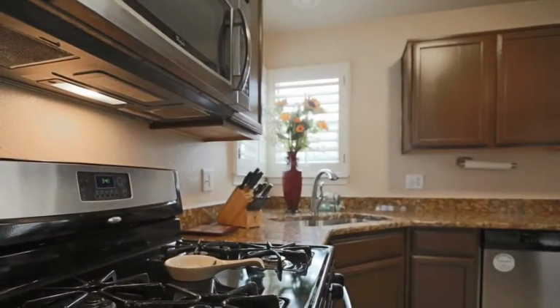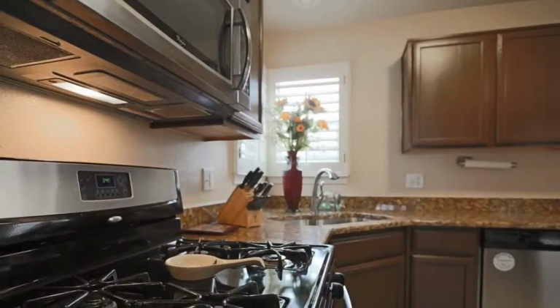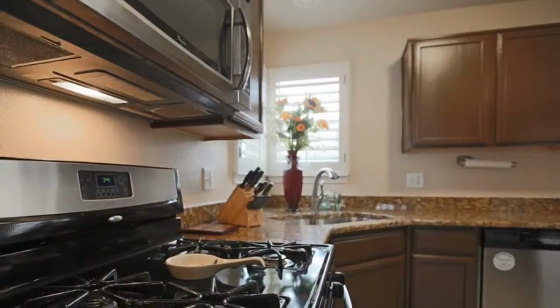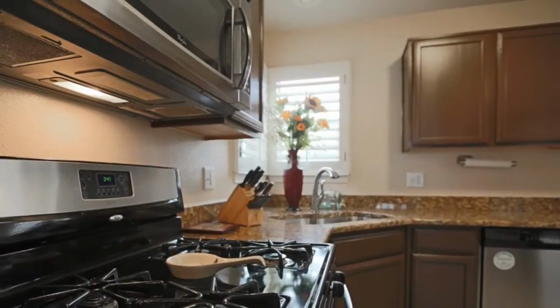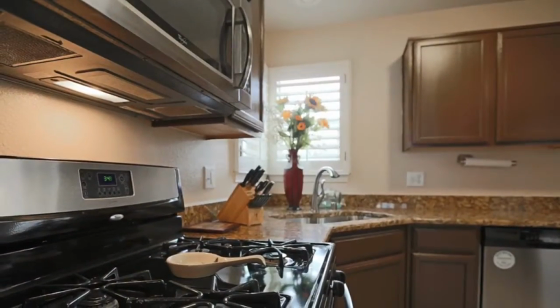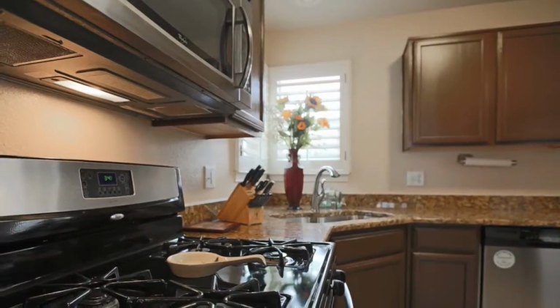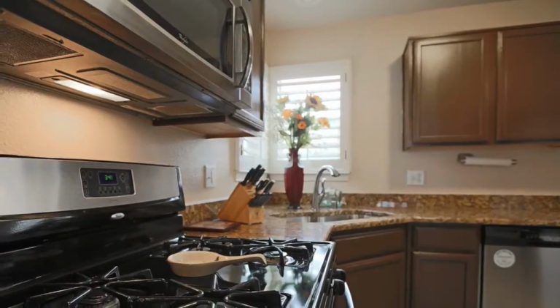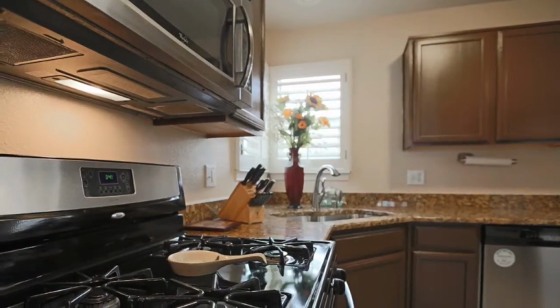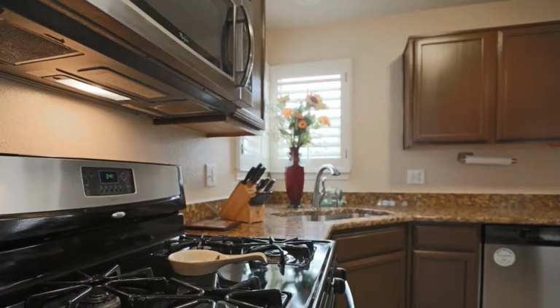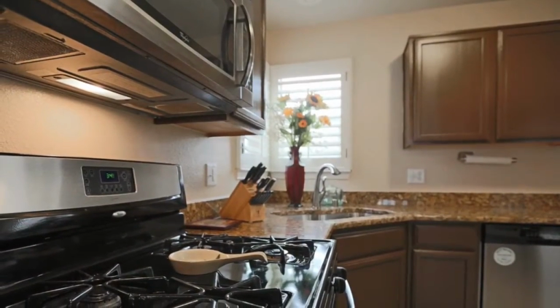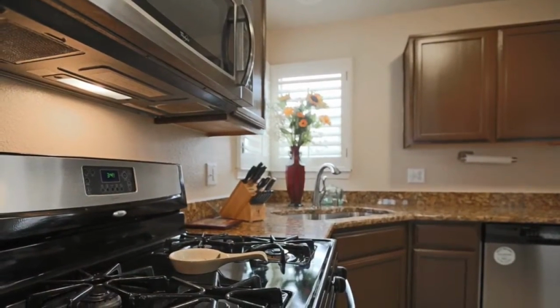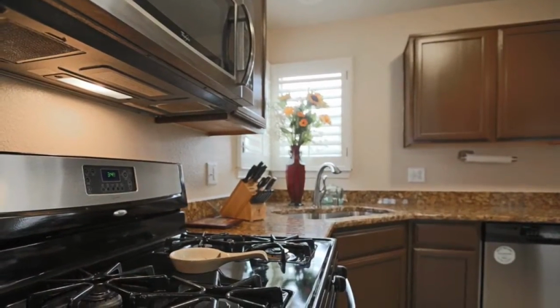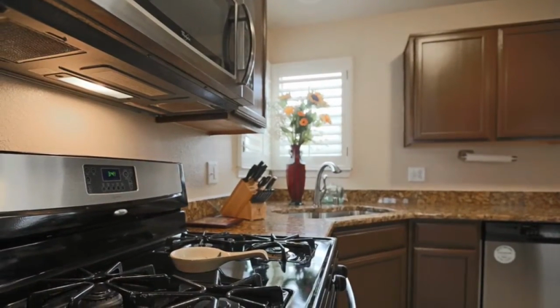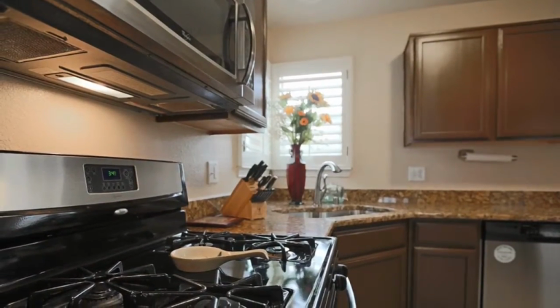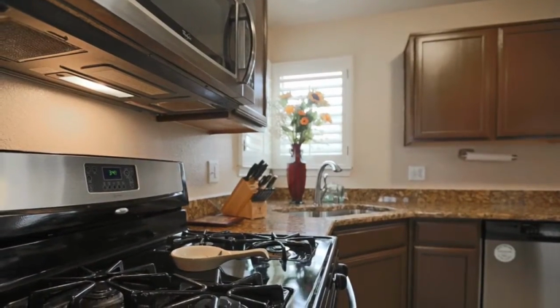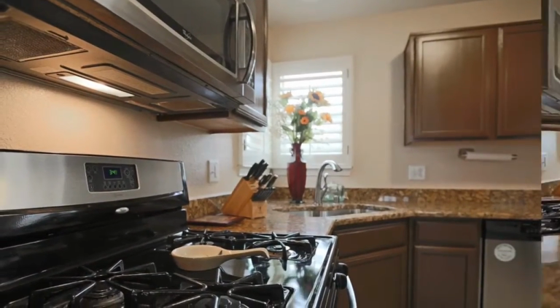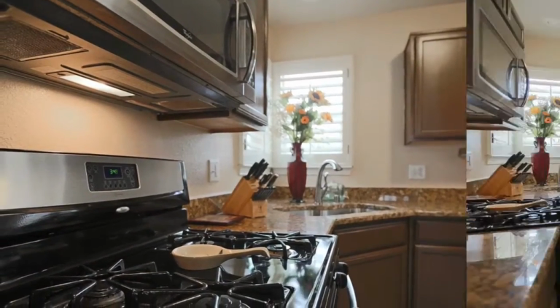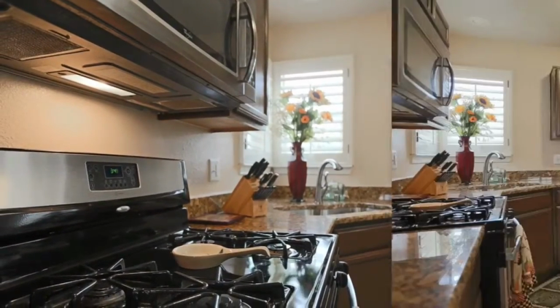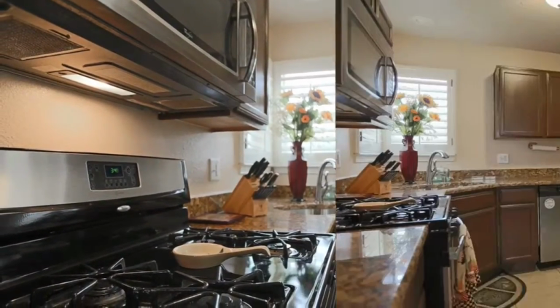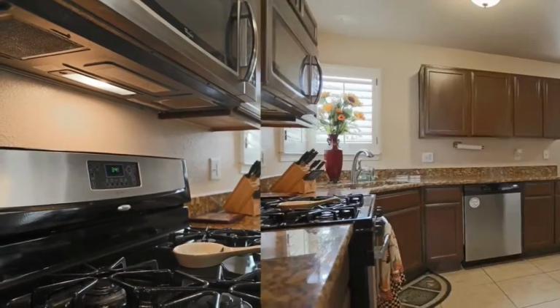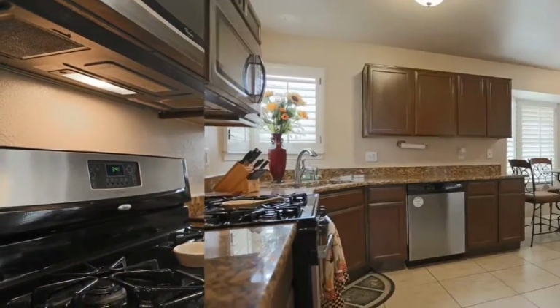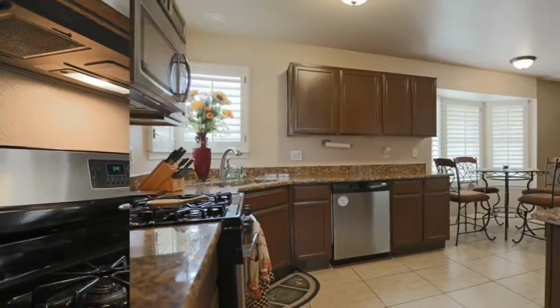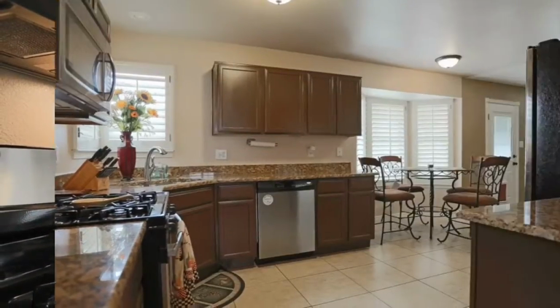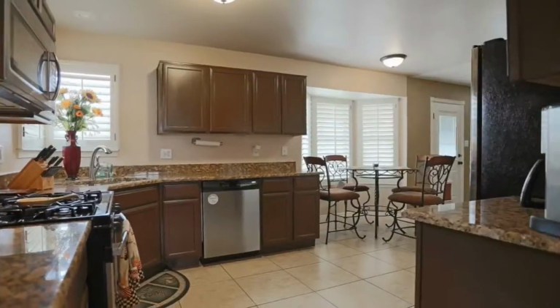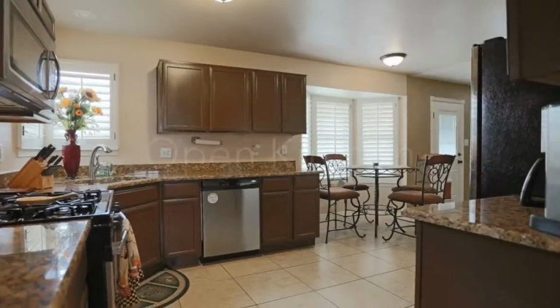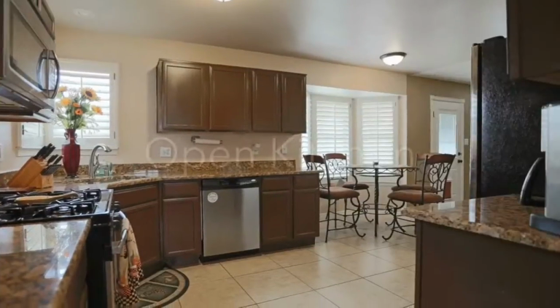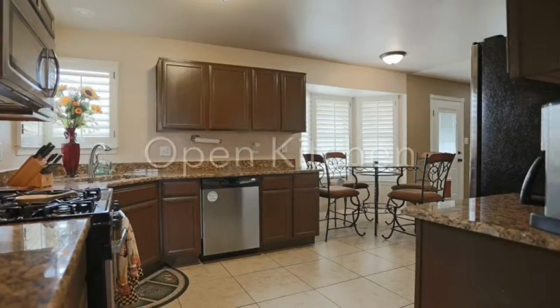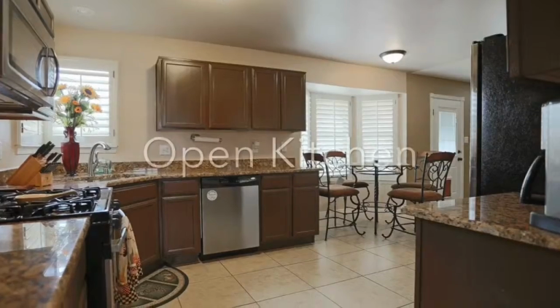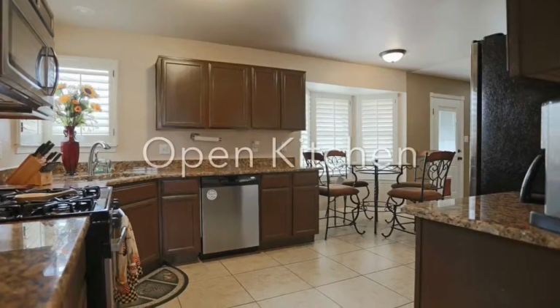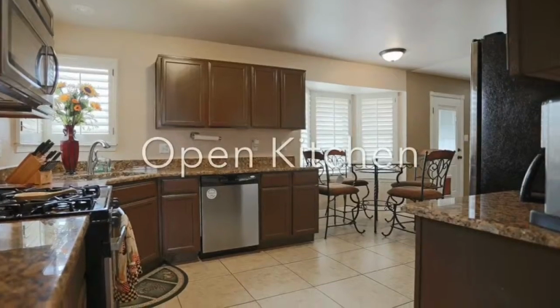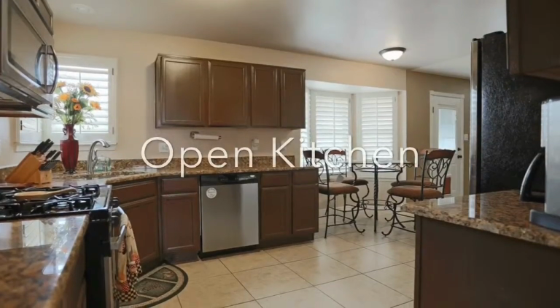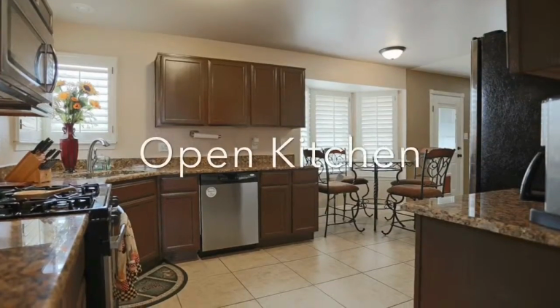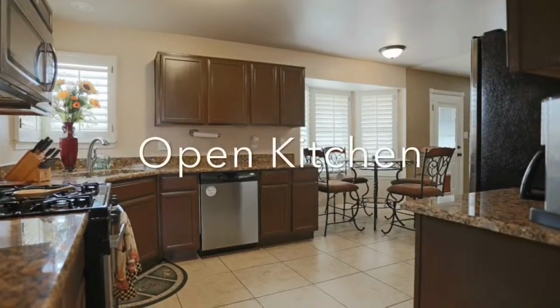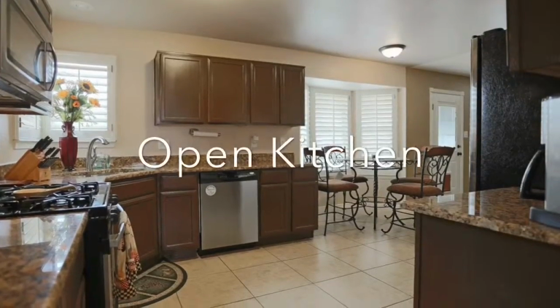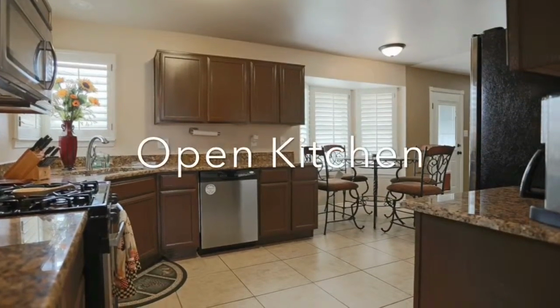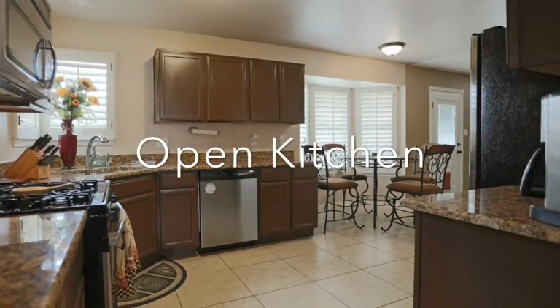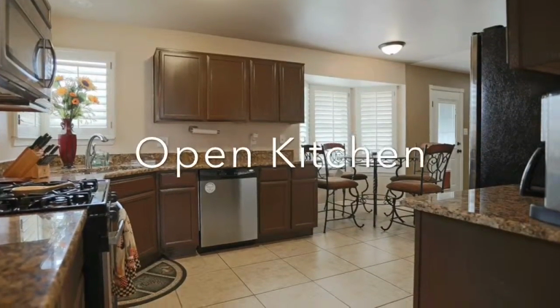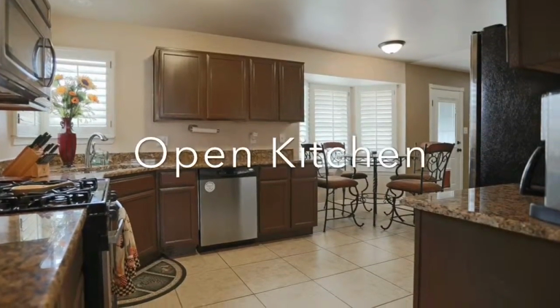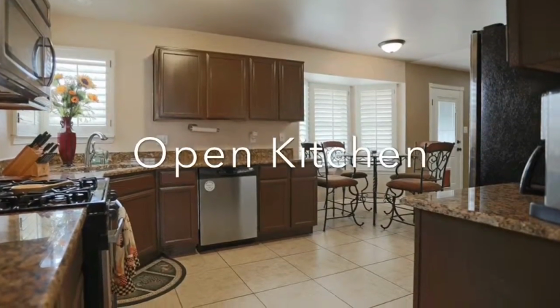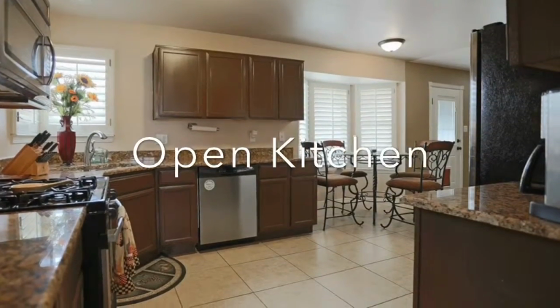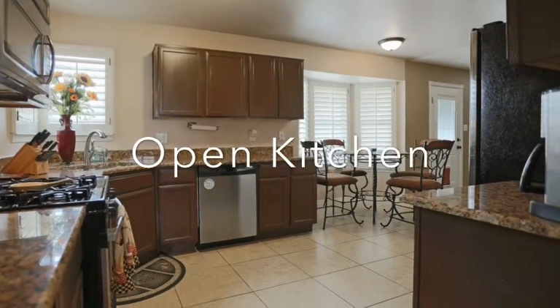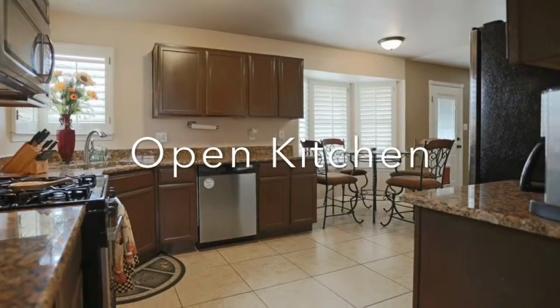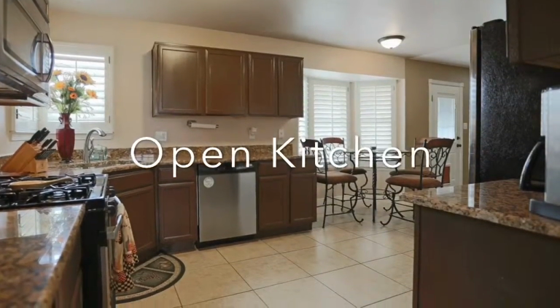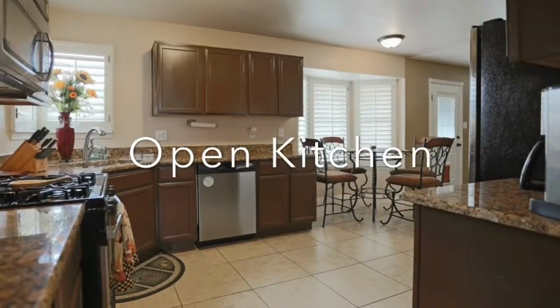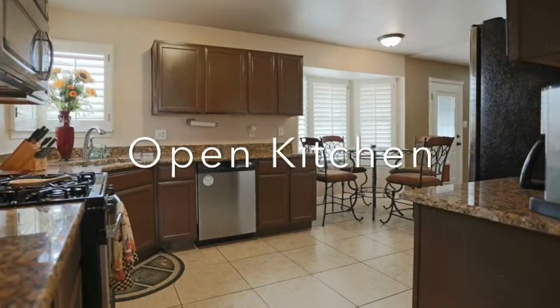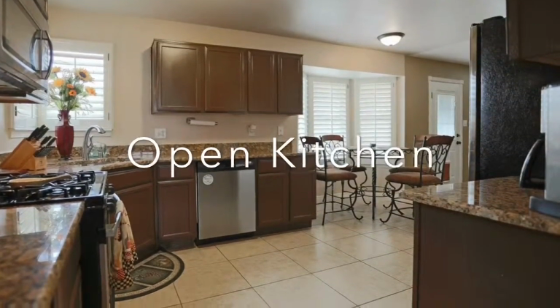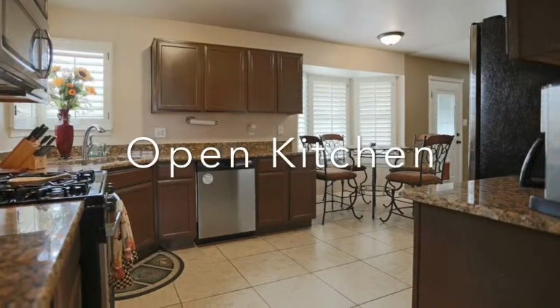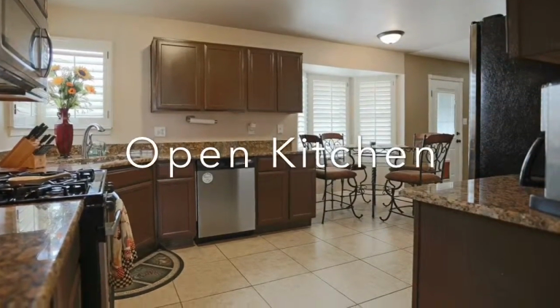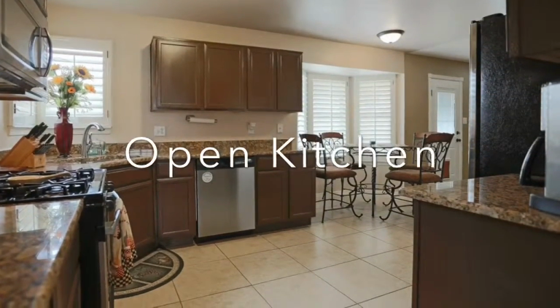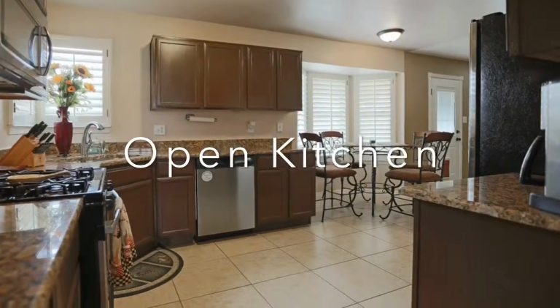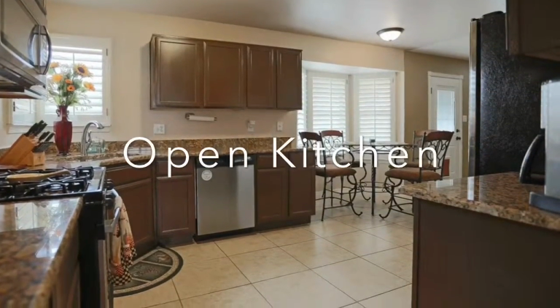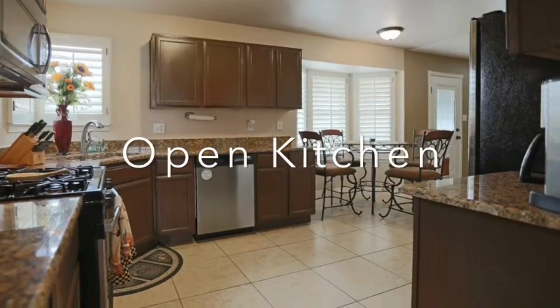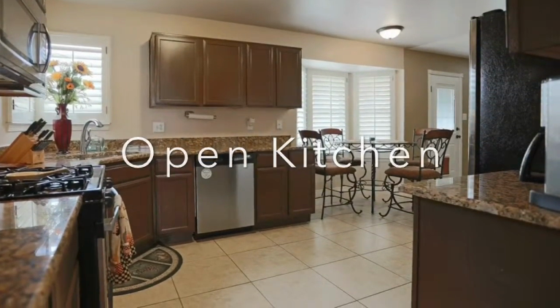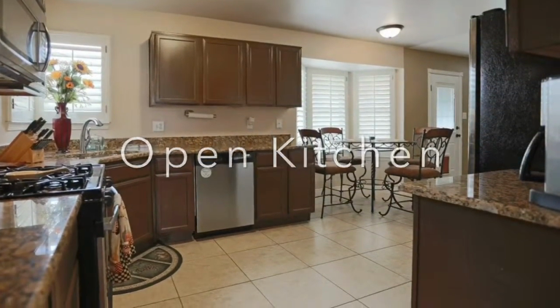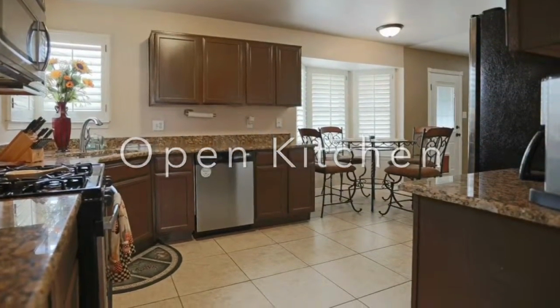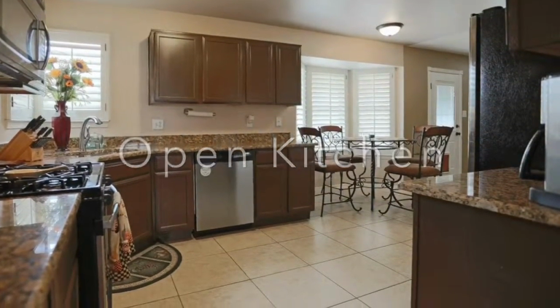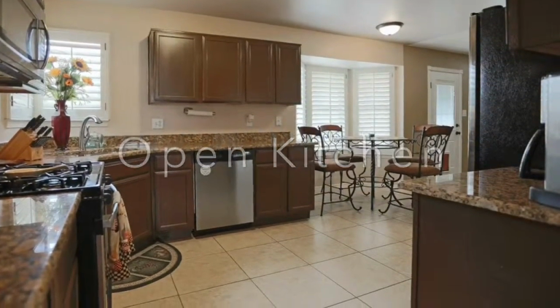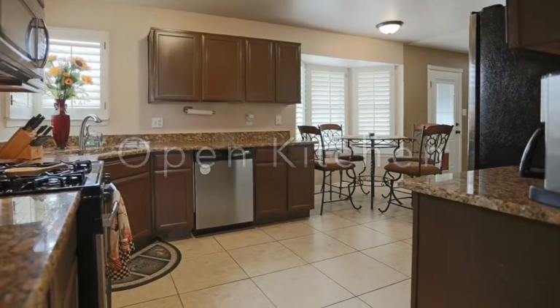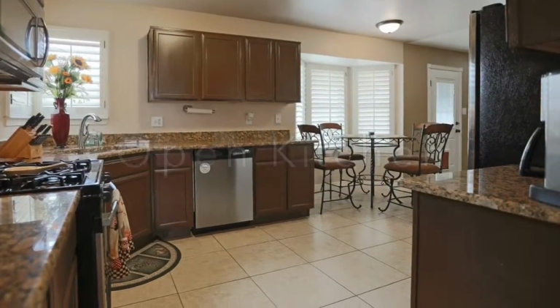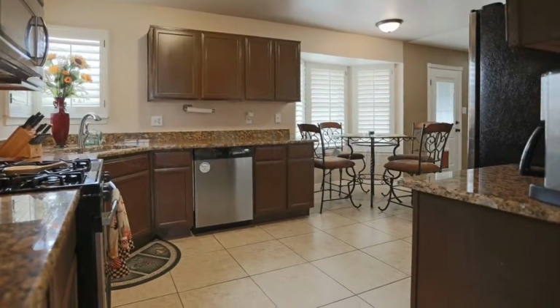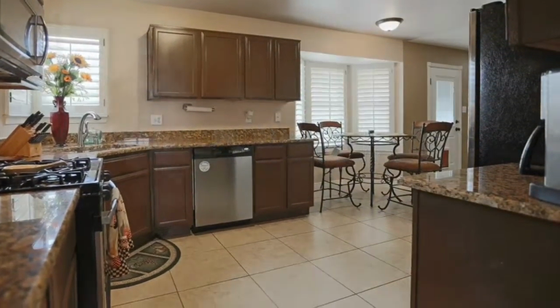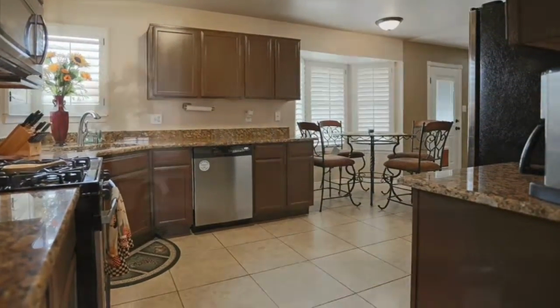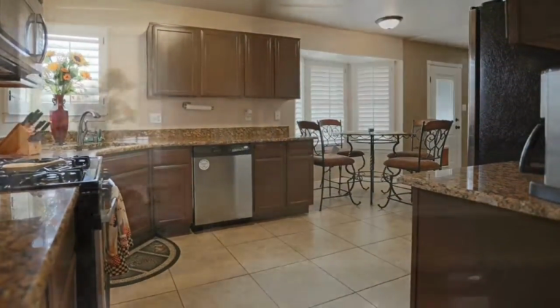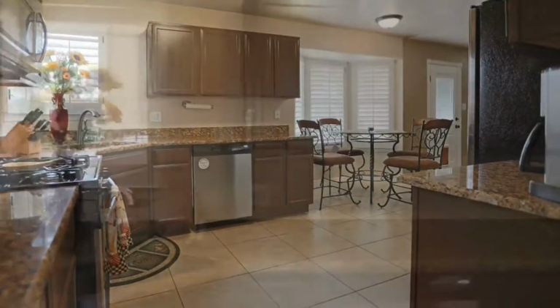Some of the great things you'll find in this kitchen are lots of prep space, granite countertops, and stainless steel appliances.